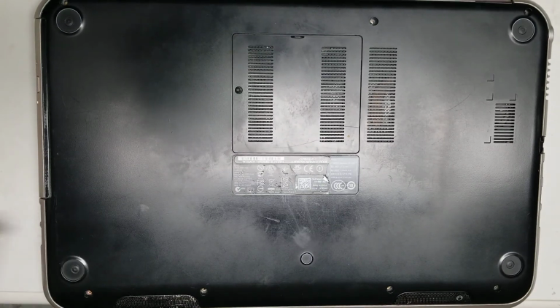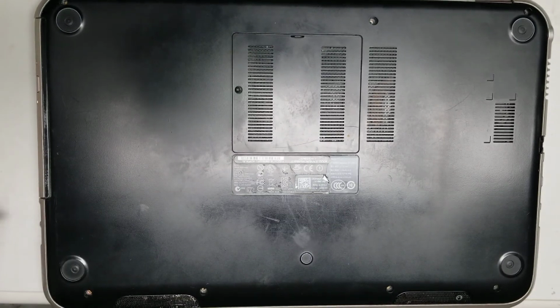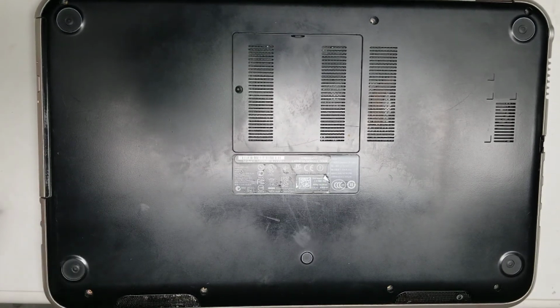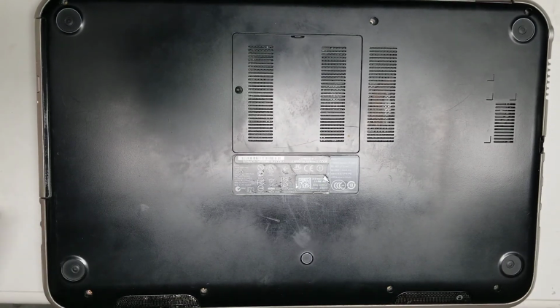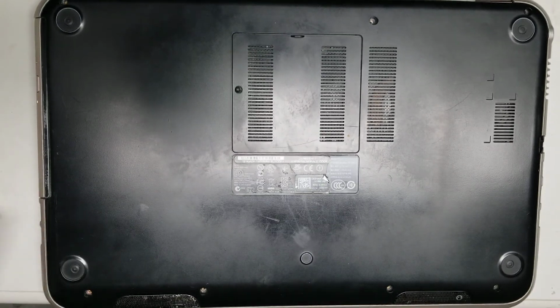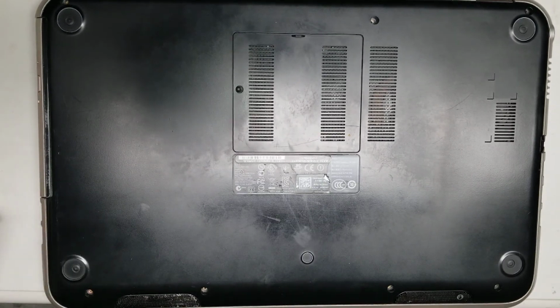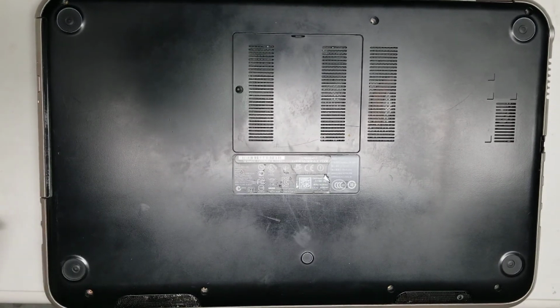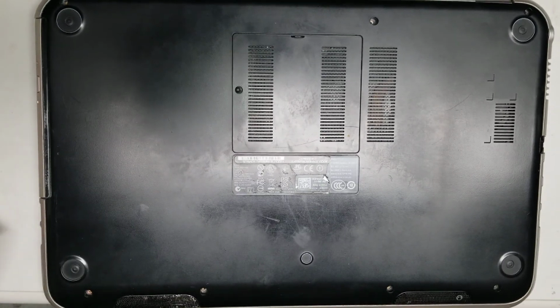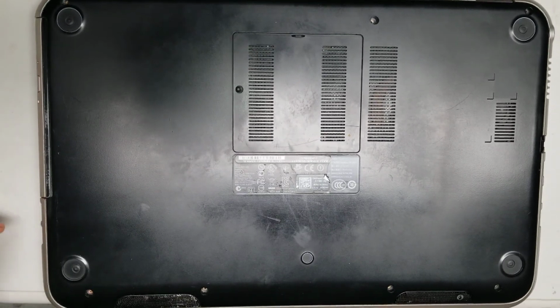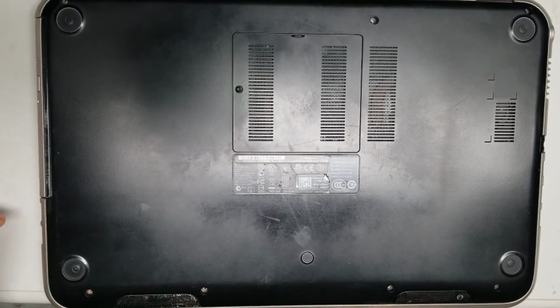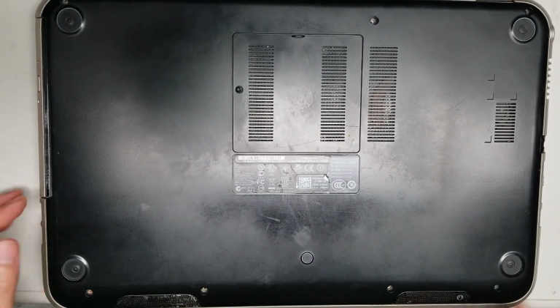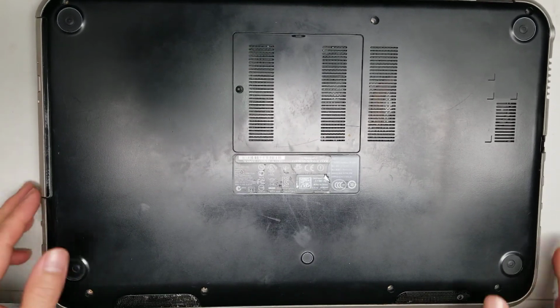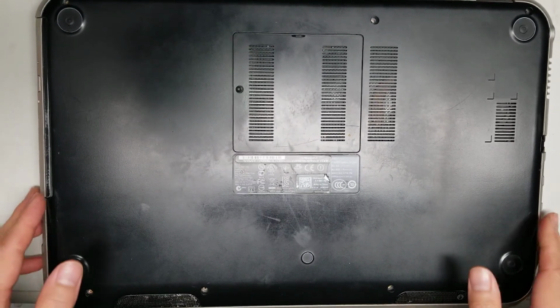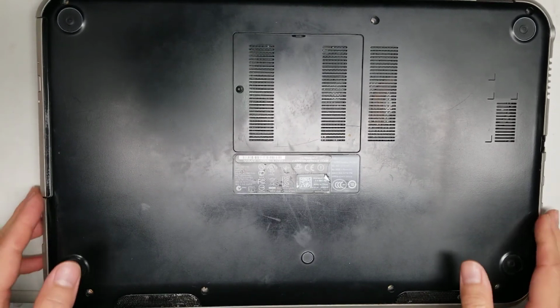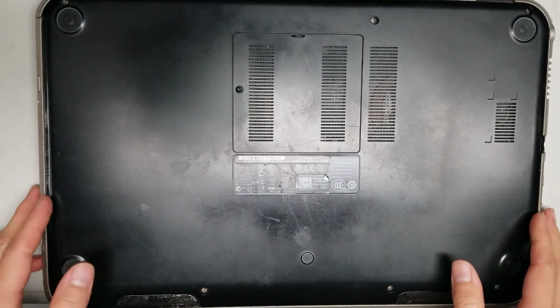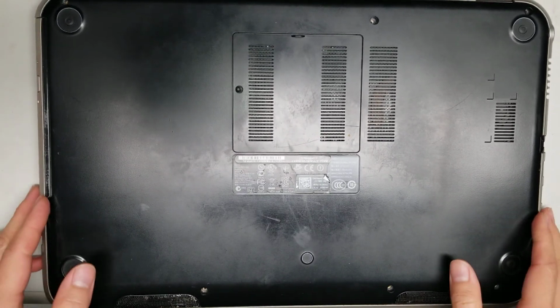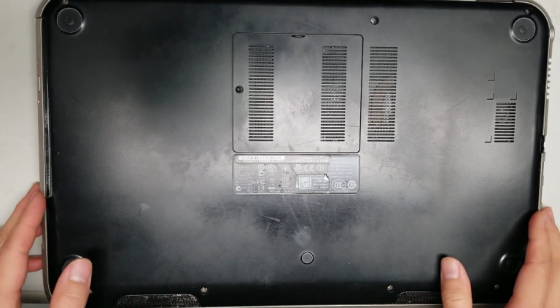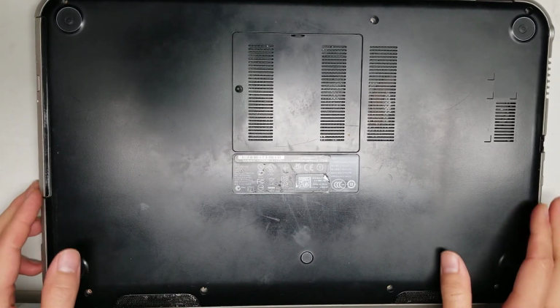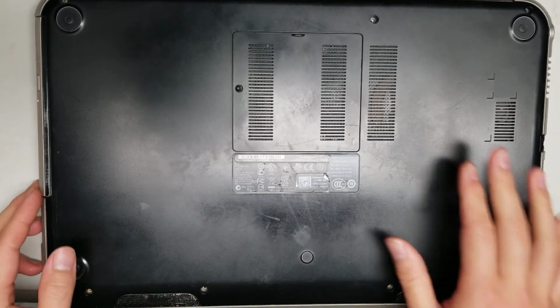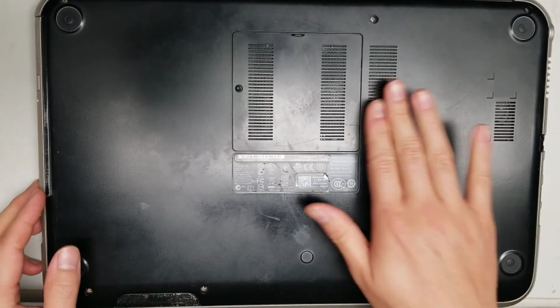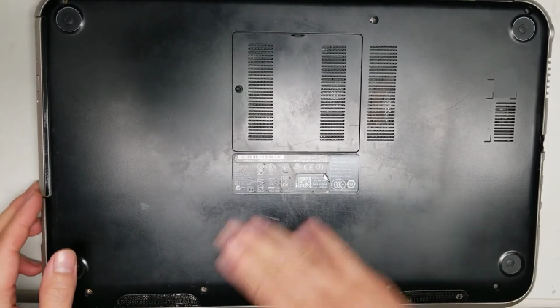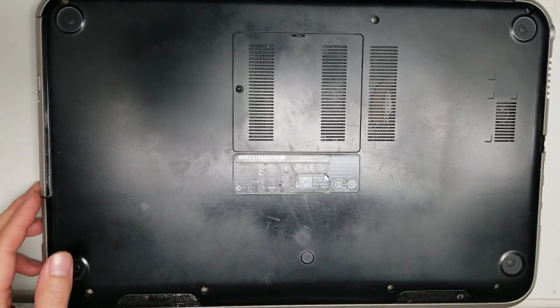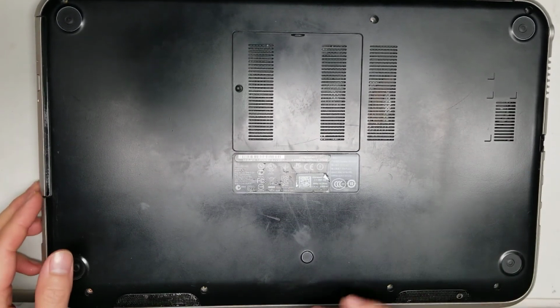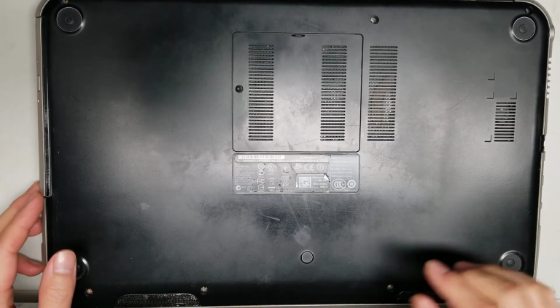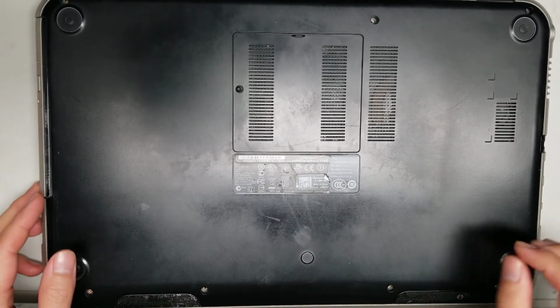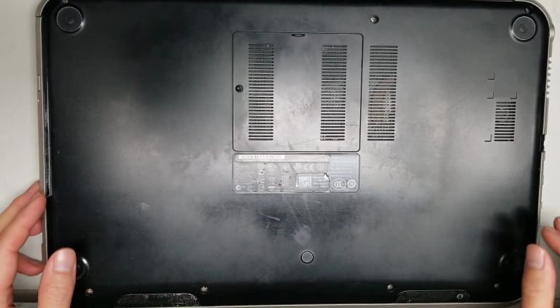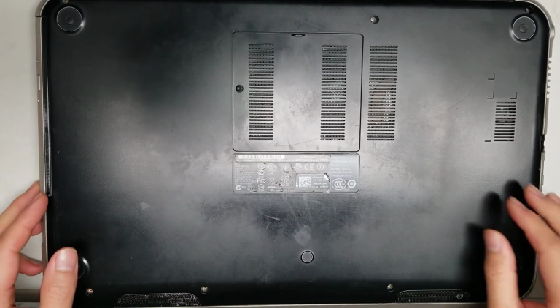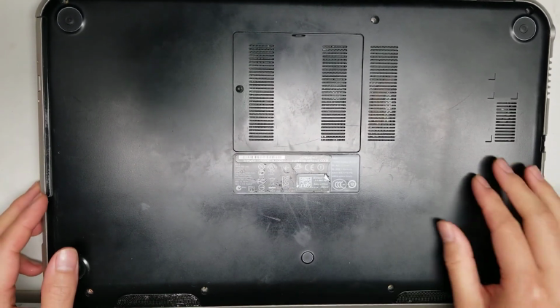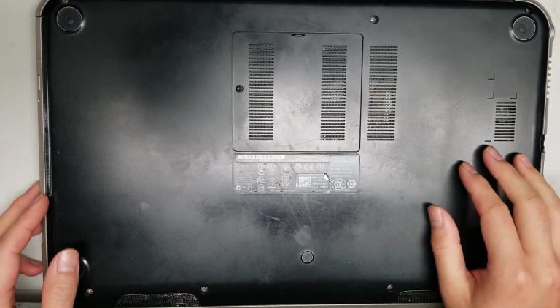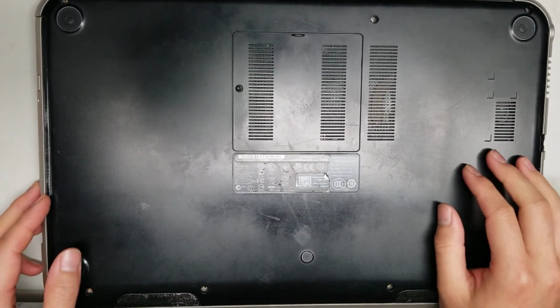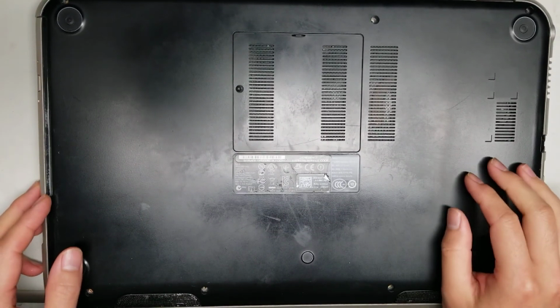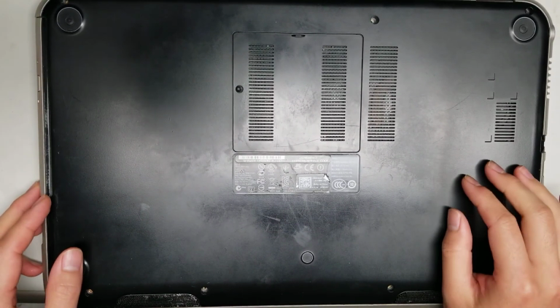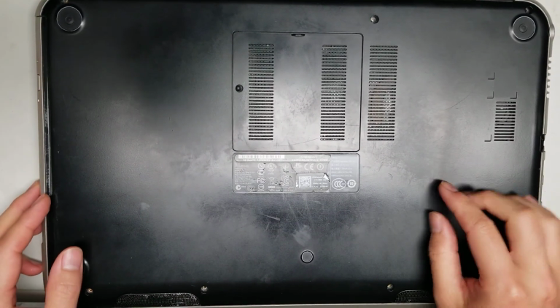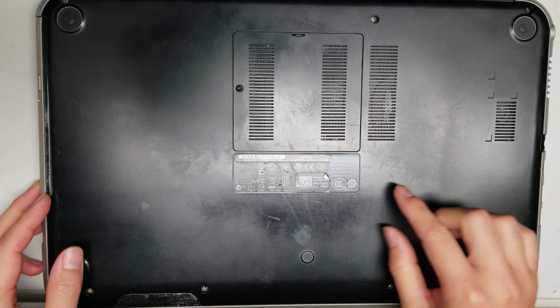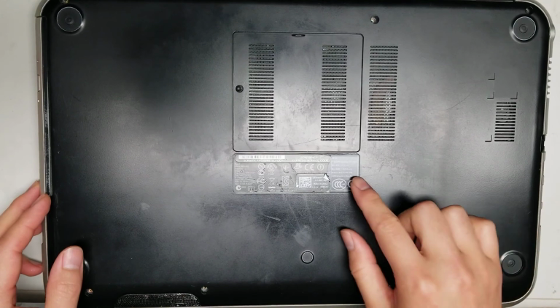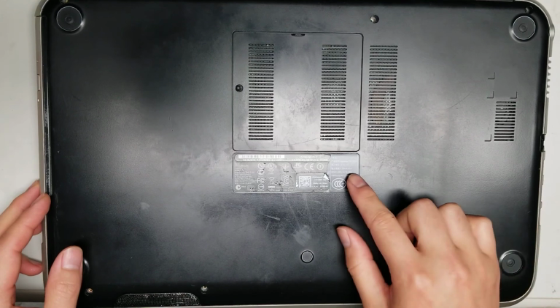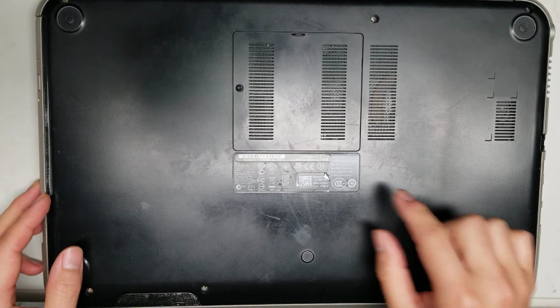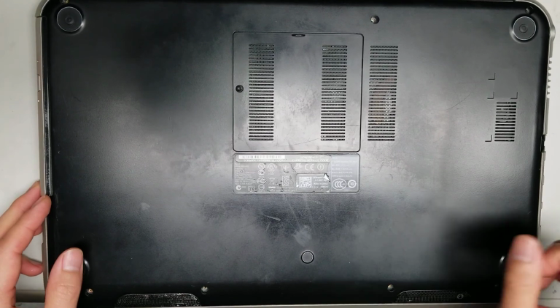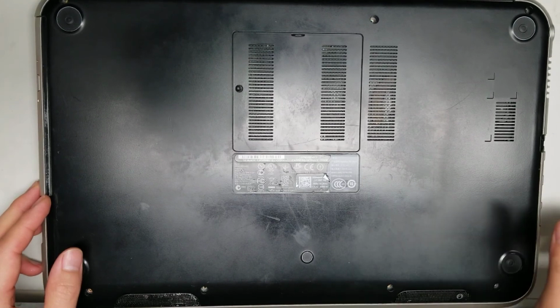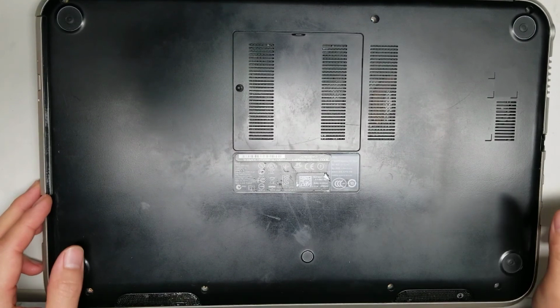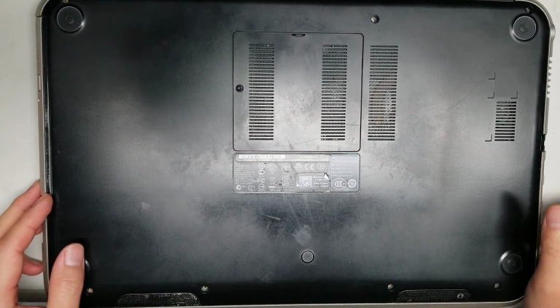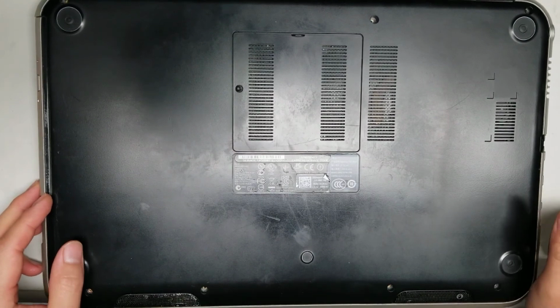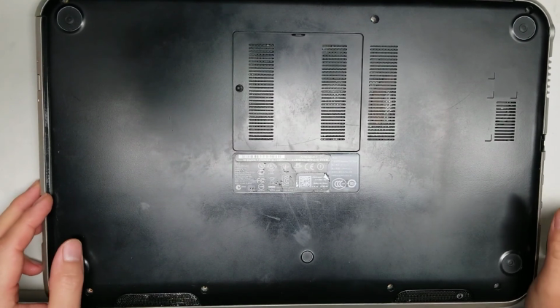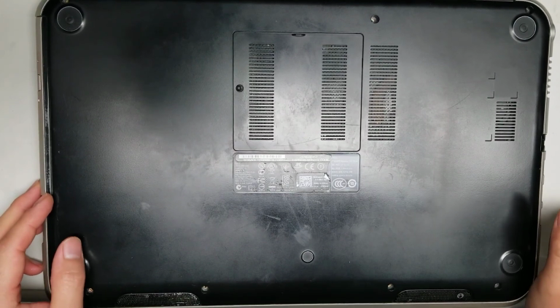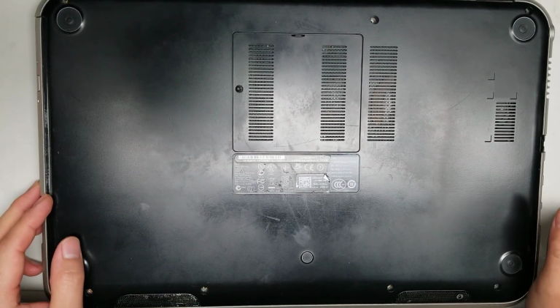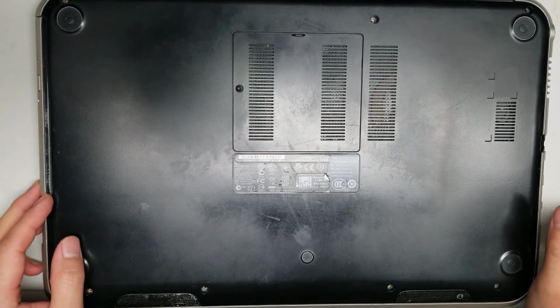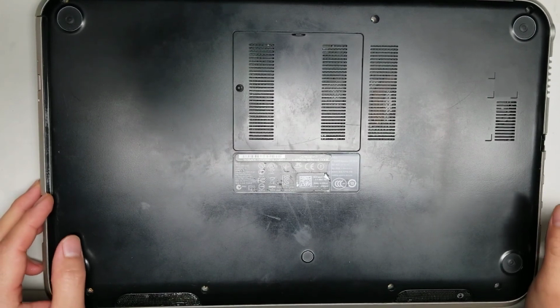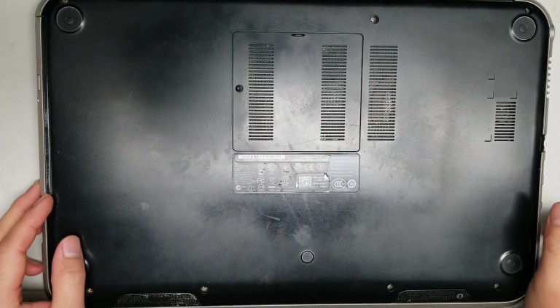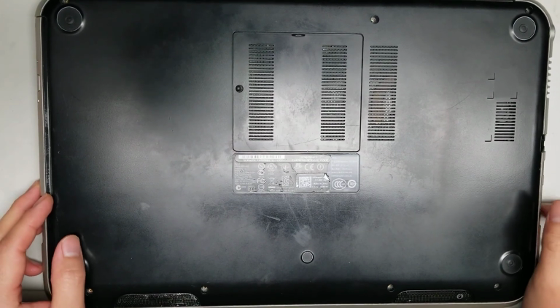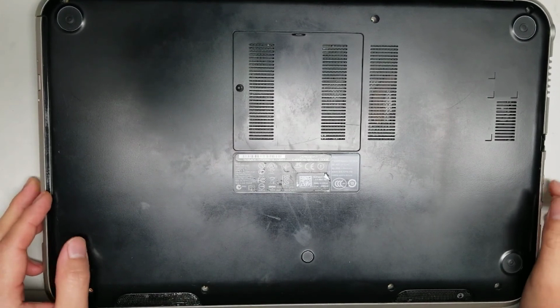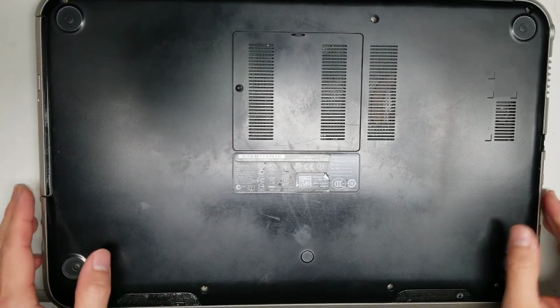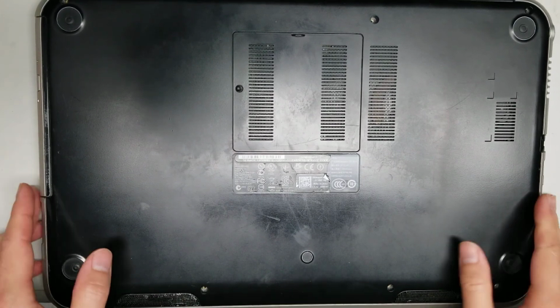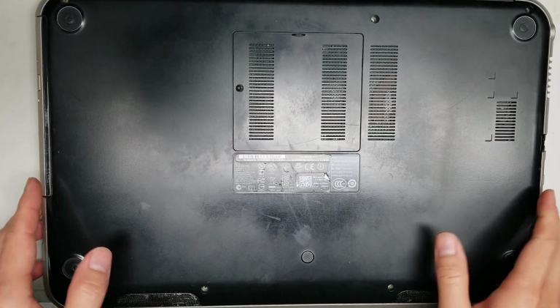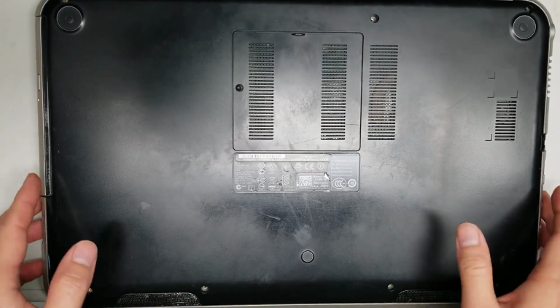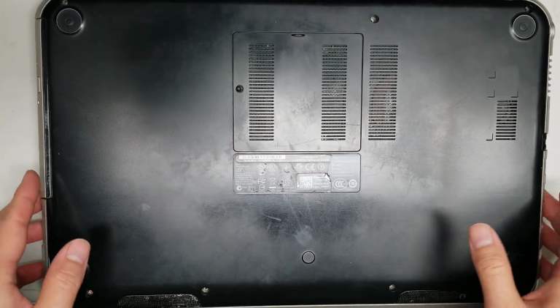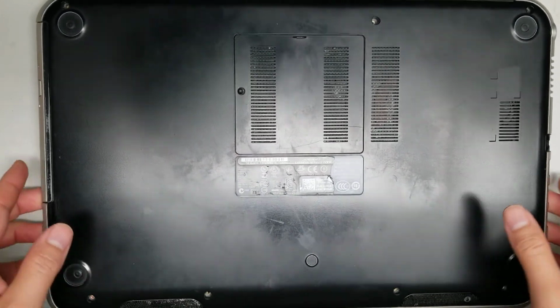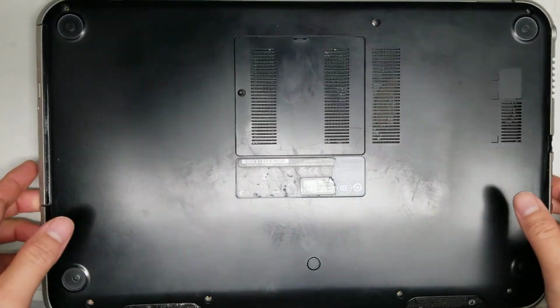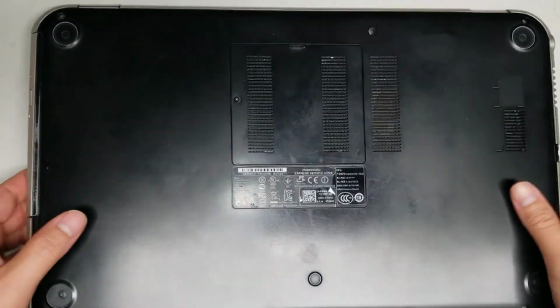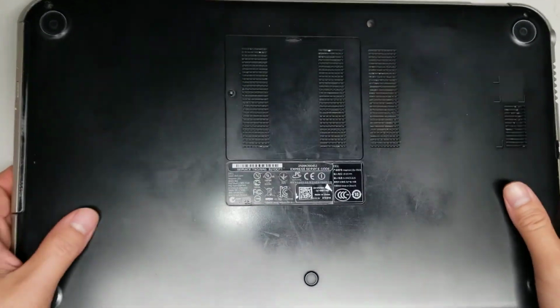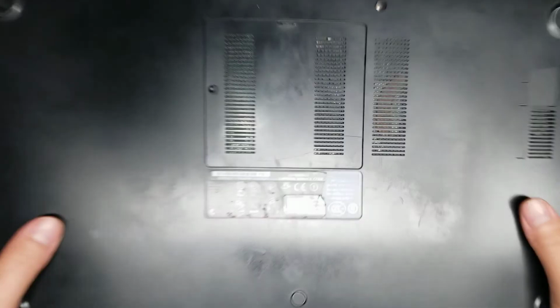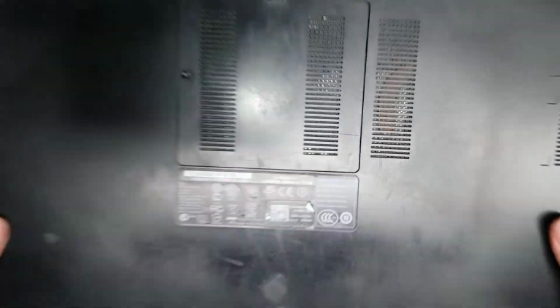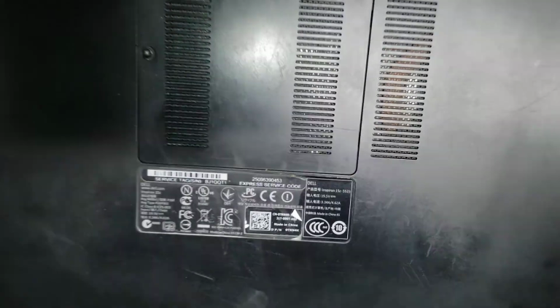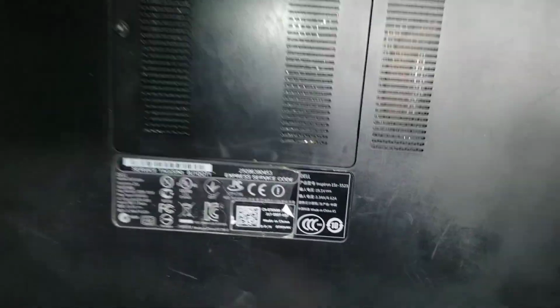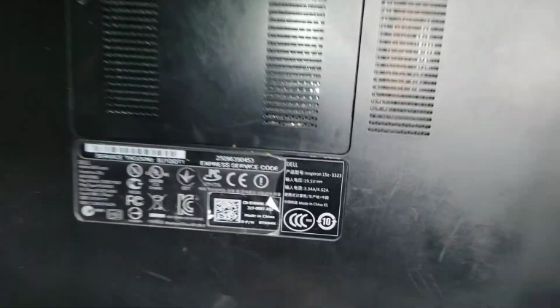I'm going to show how to open up and disassemble this Dell Inspiron 15Z-5523.